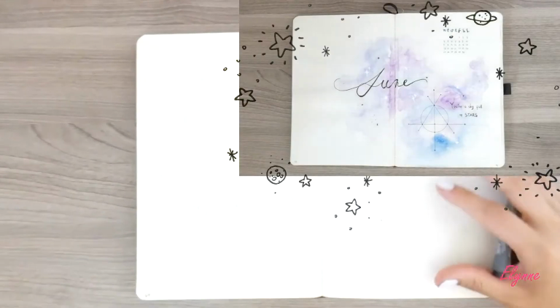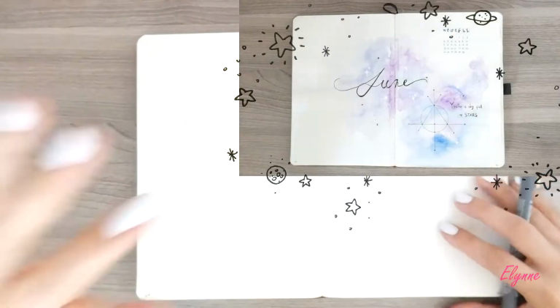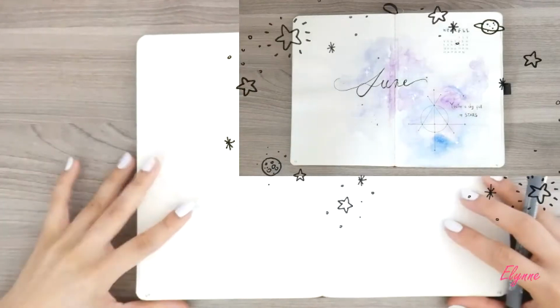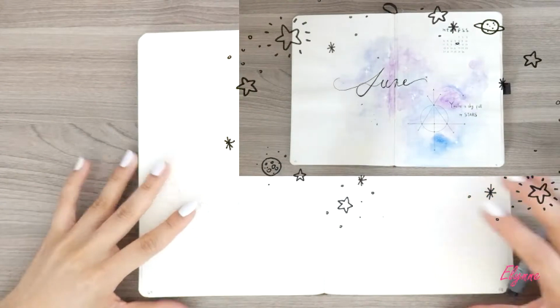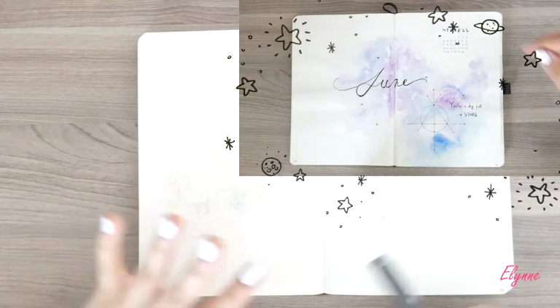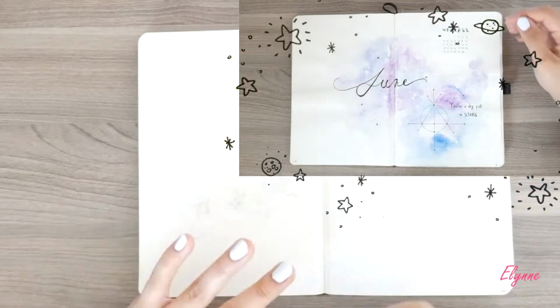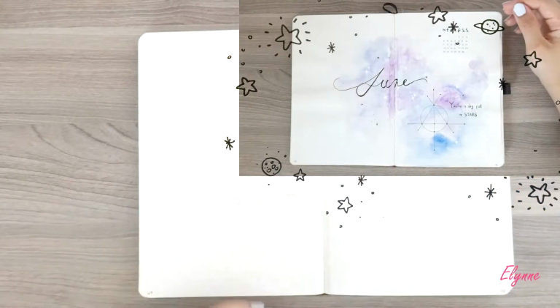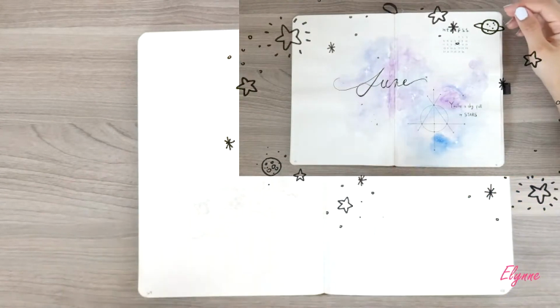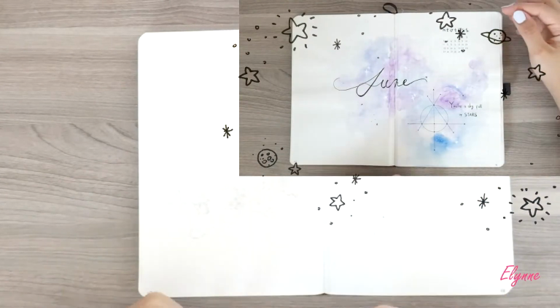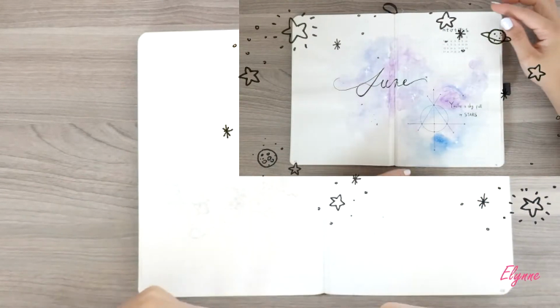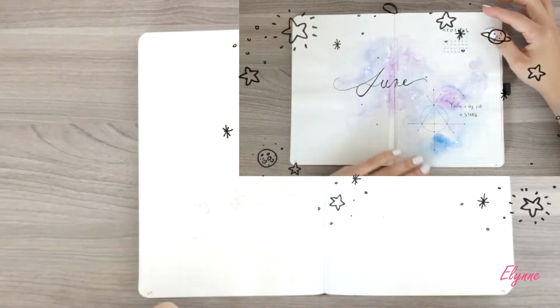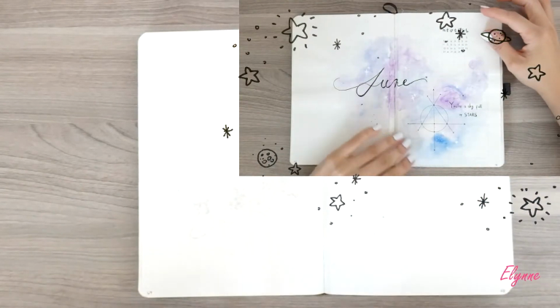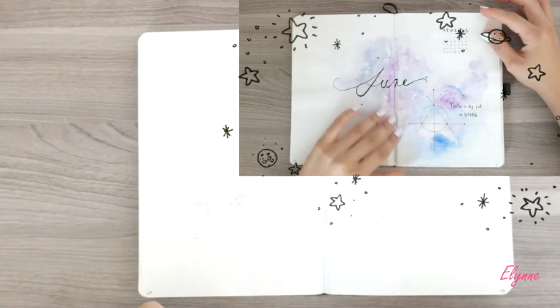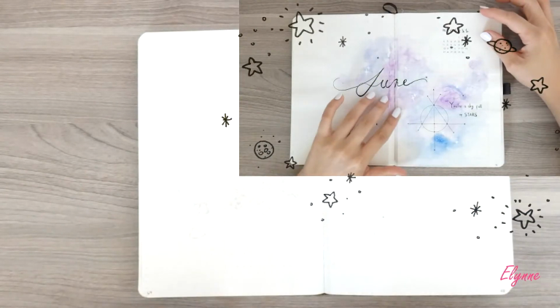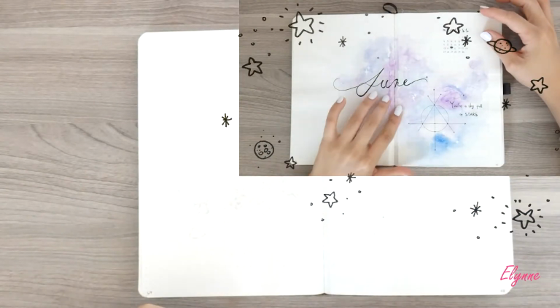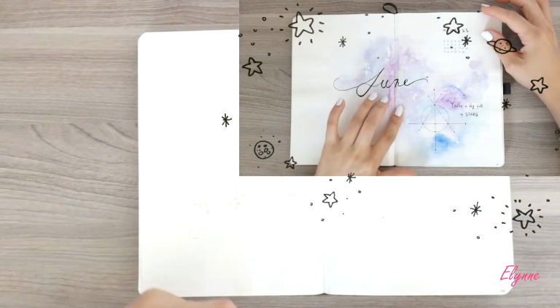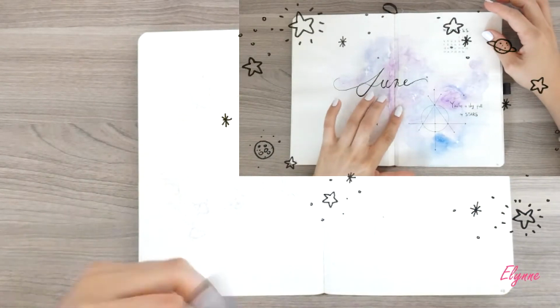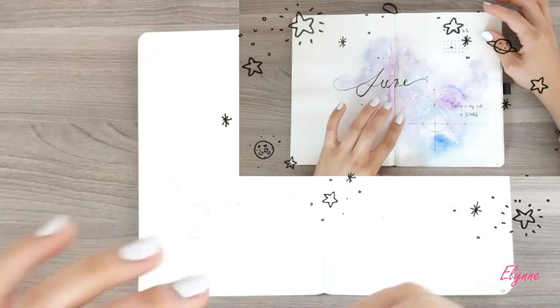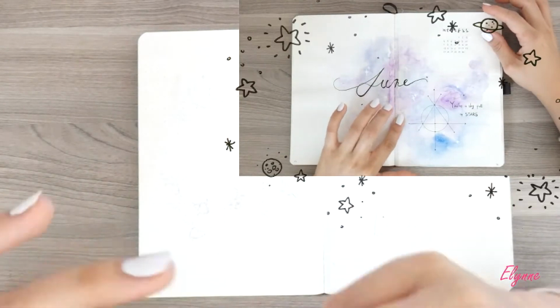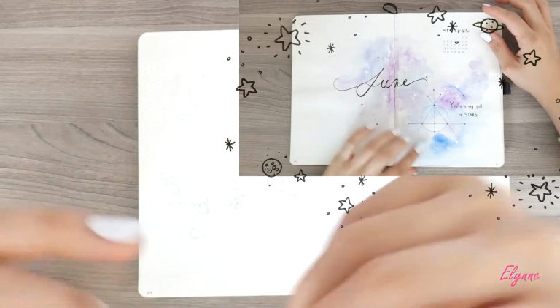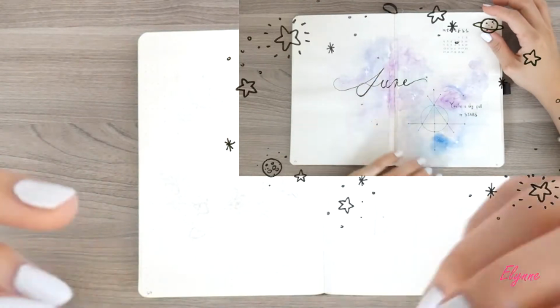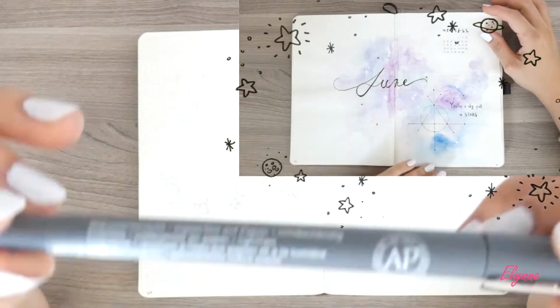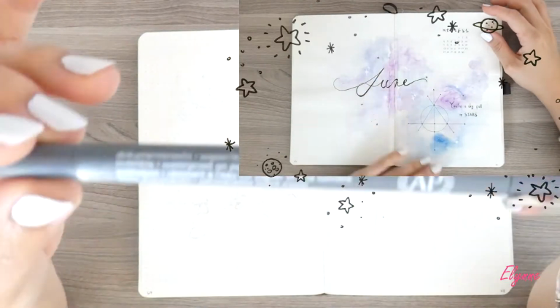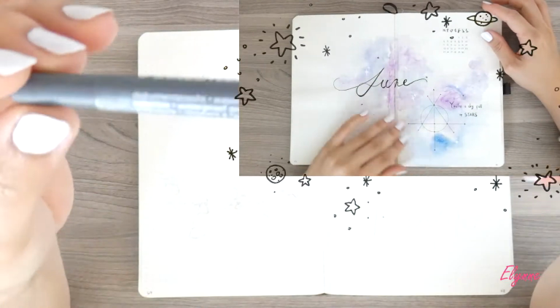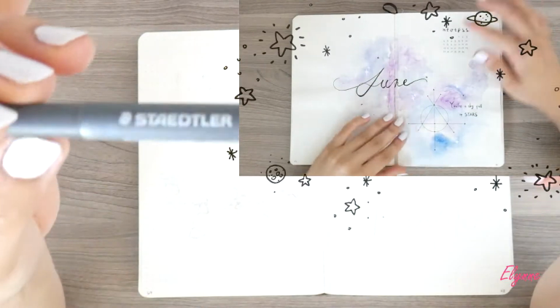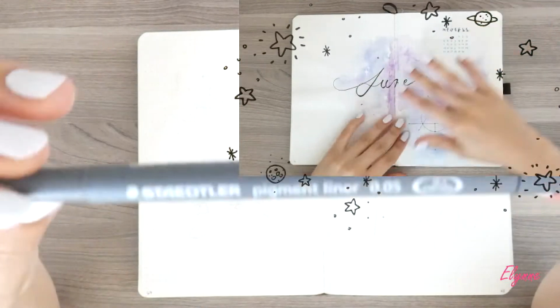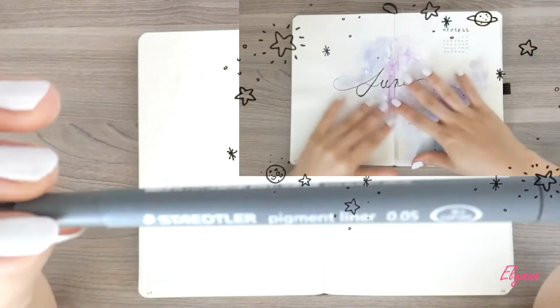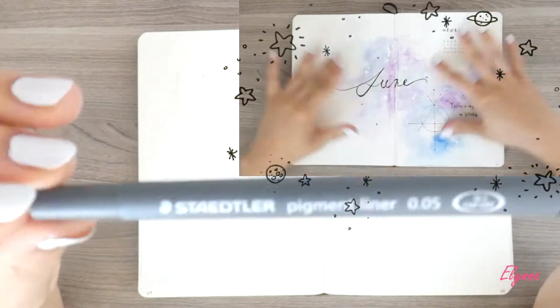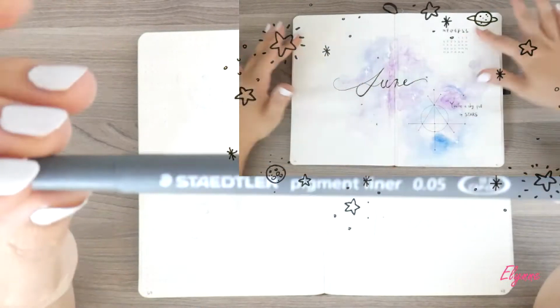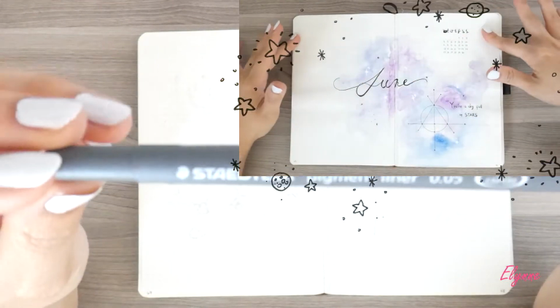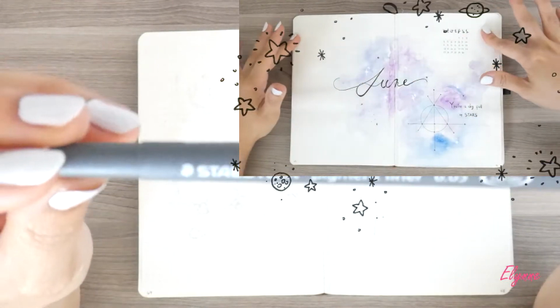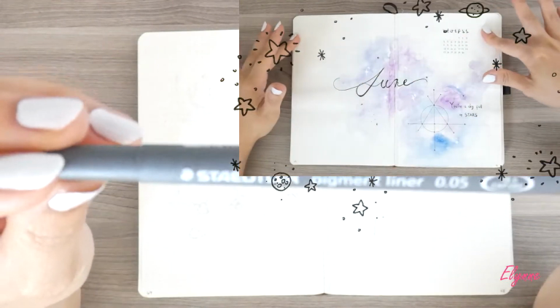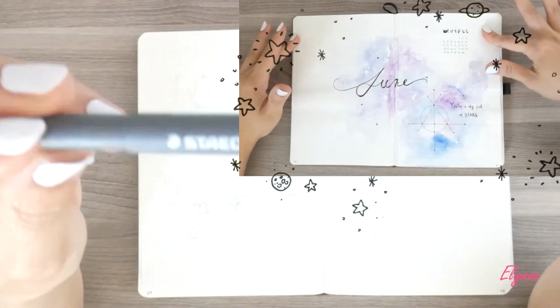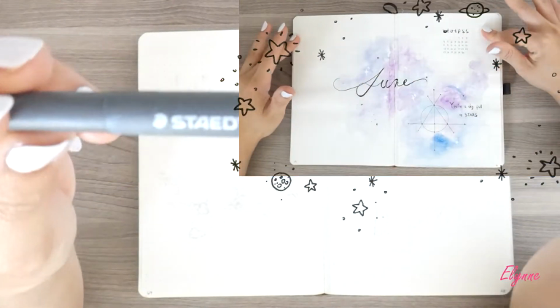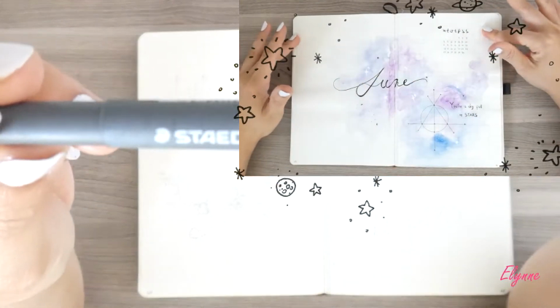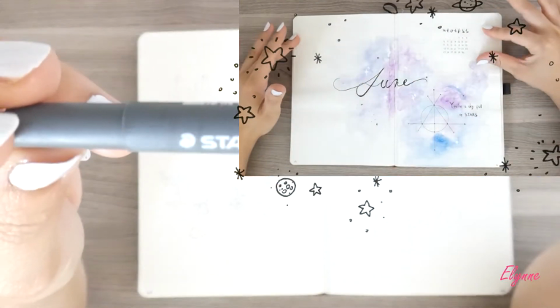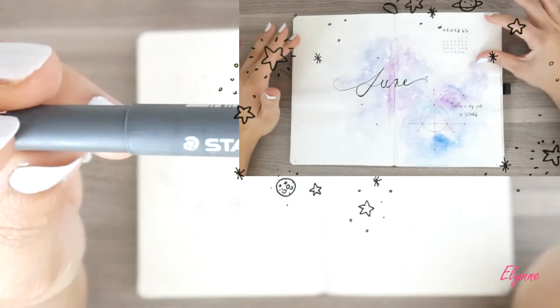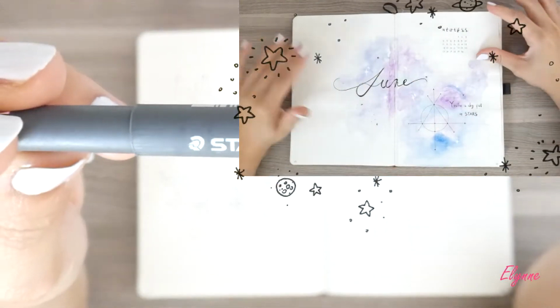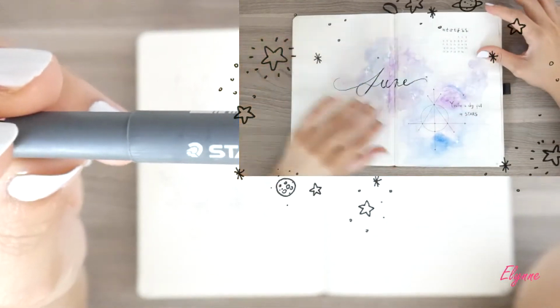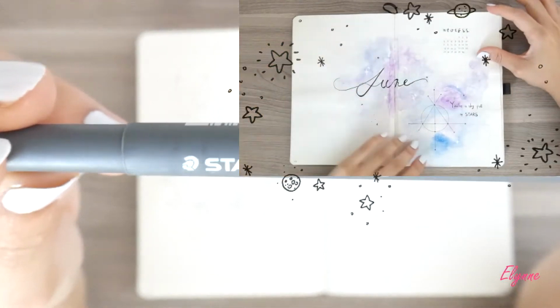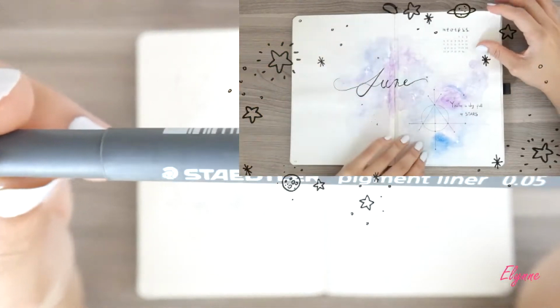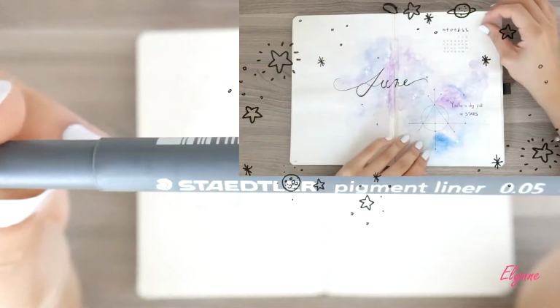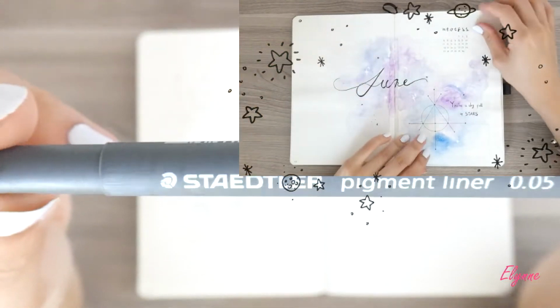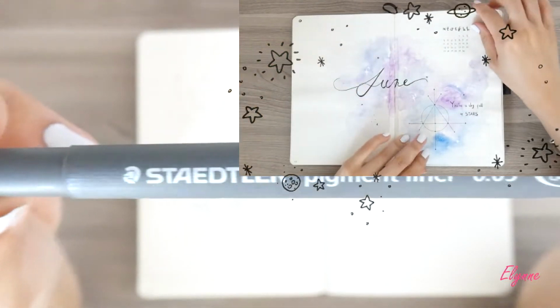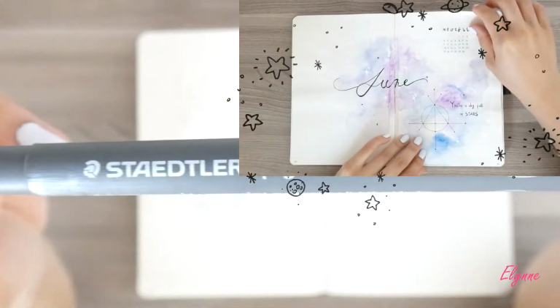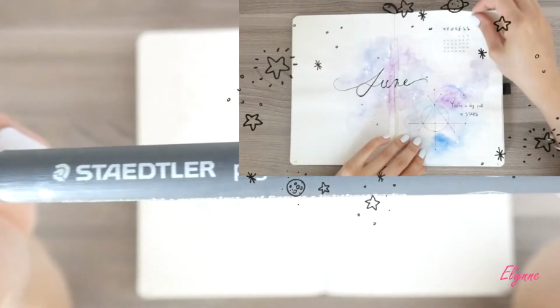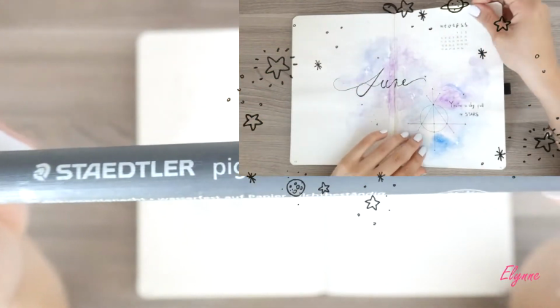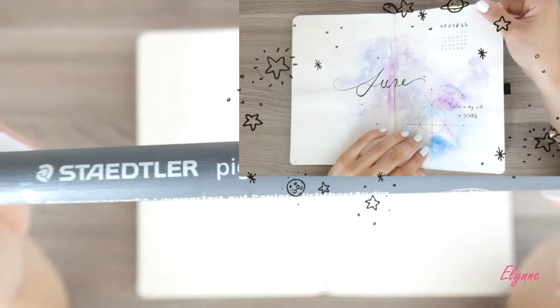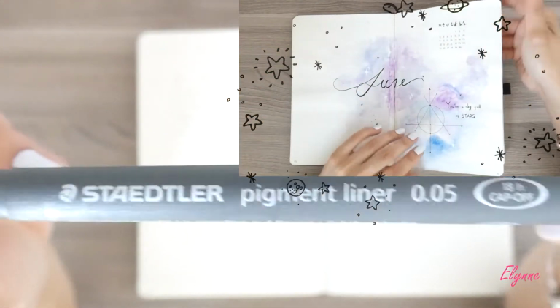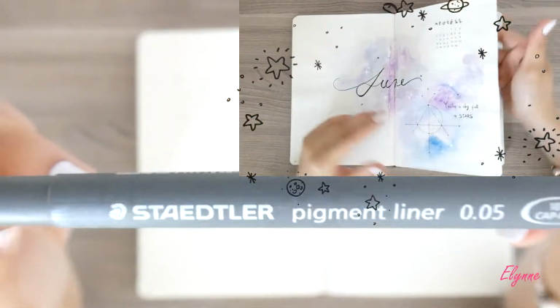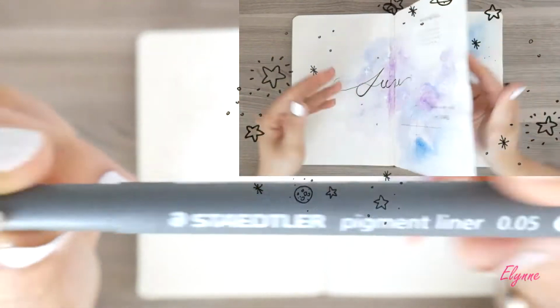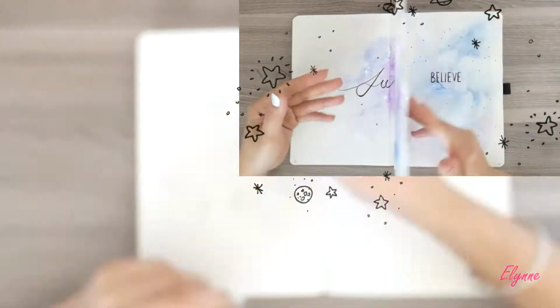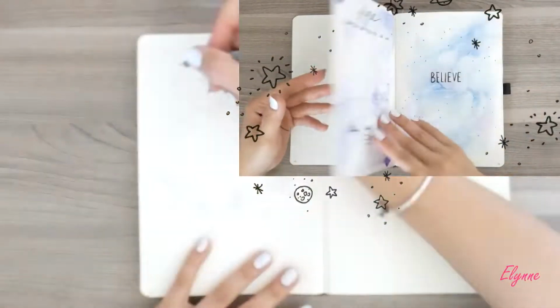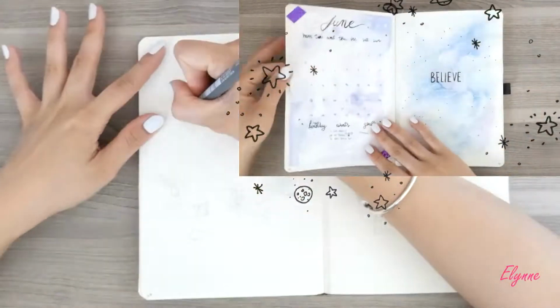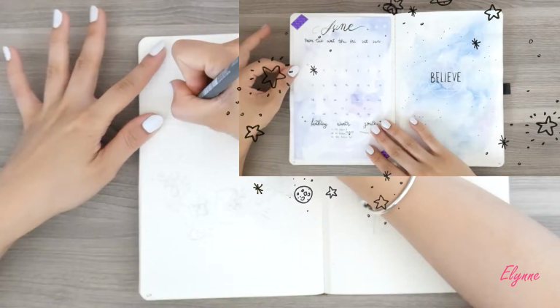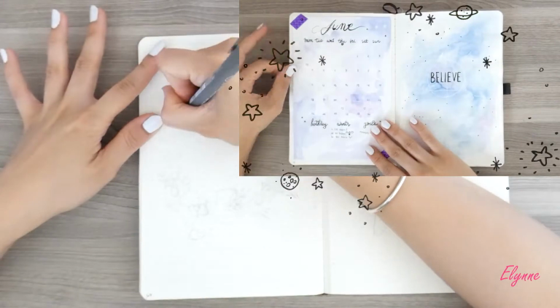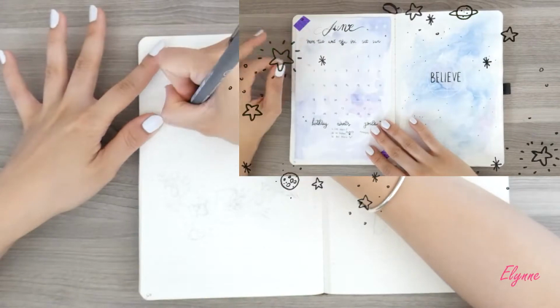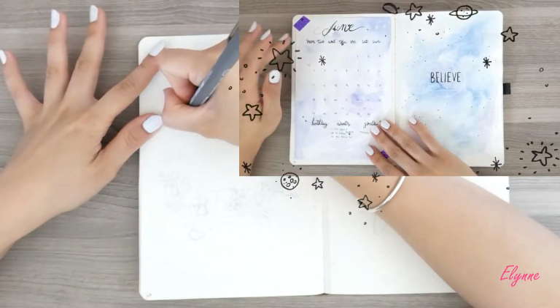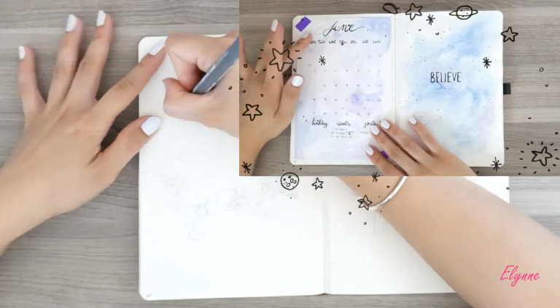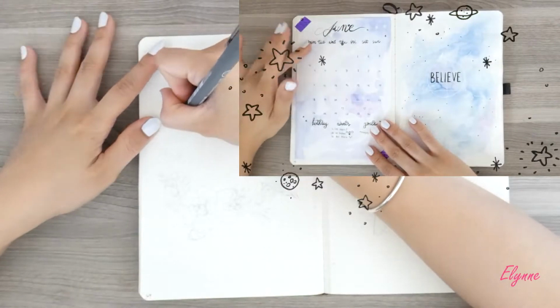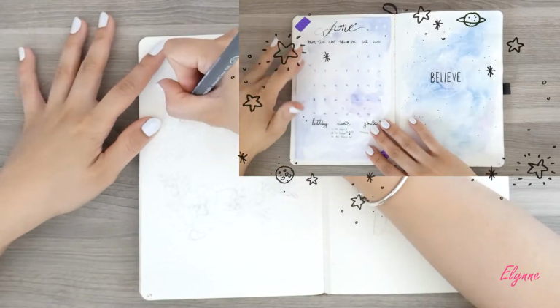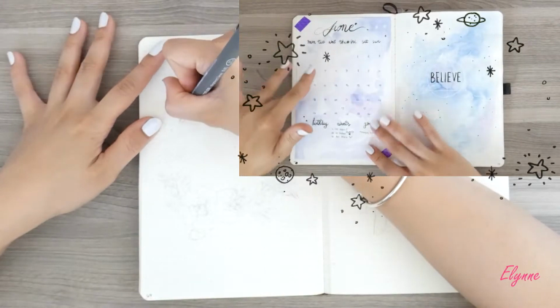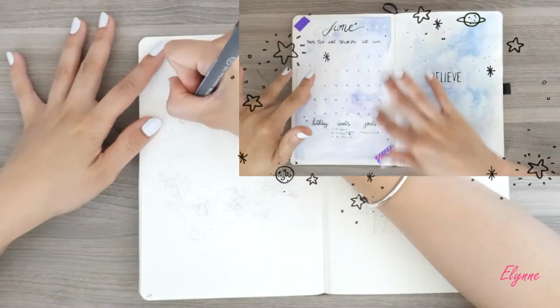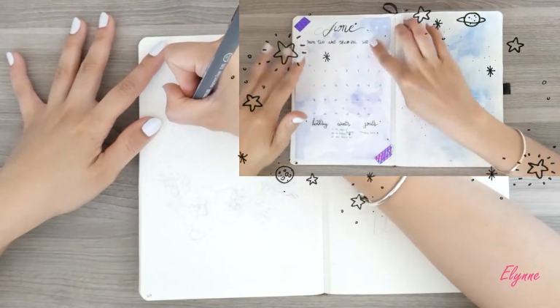Hello everyone, it's Elin again, welcome back. Today's video is about Plan With Me July Setup Bullet Journal.